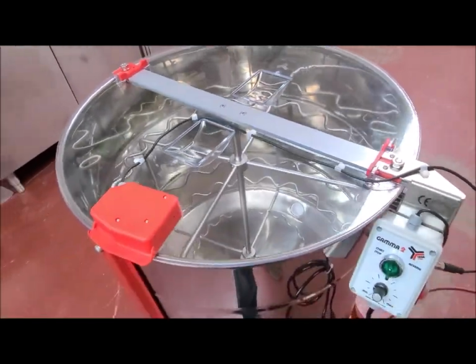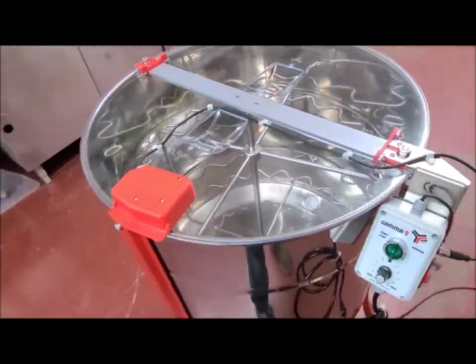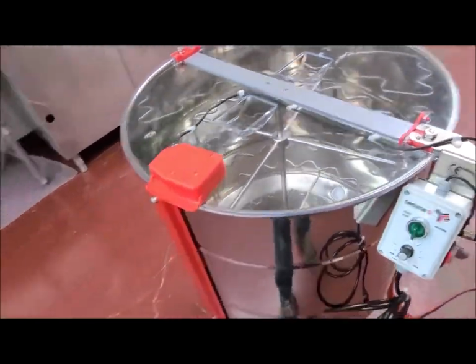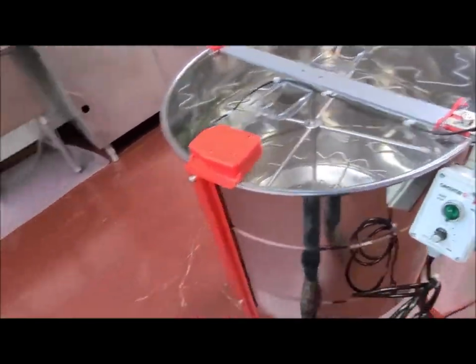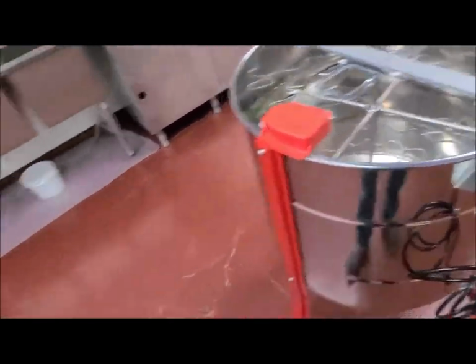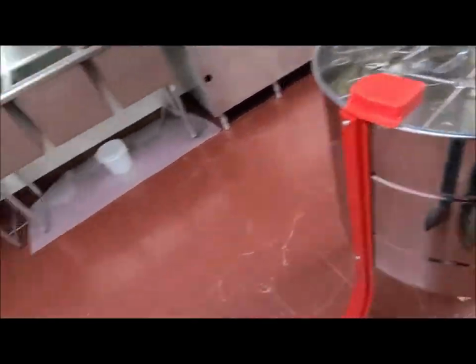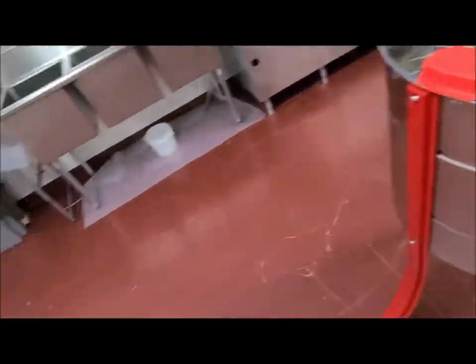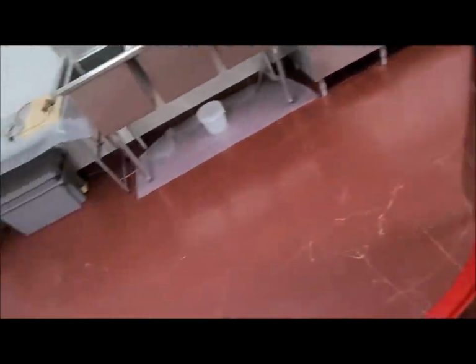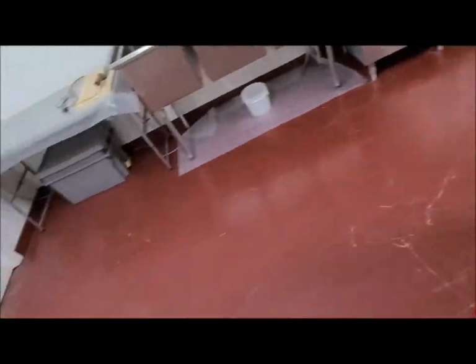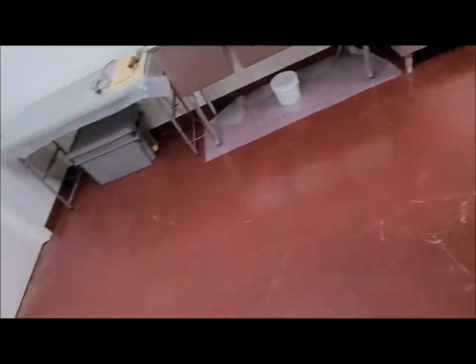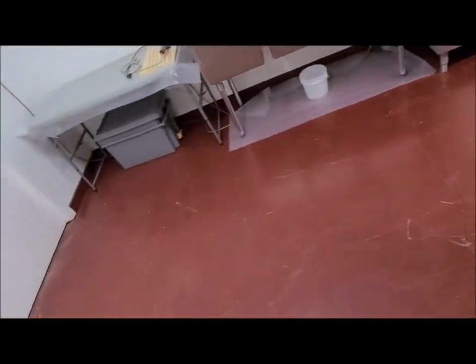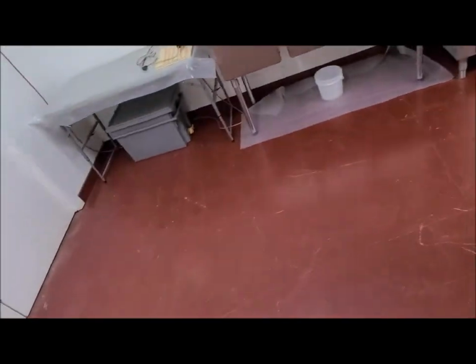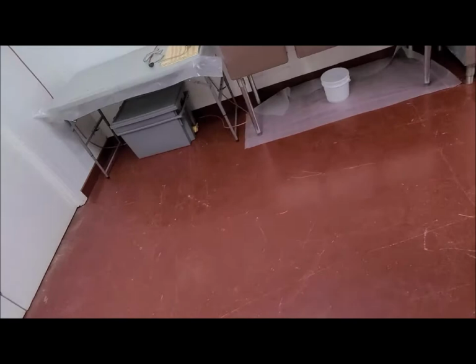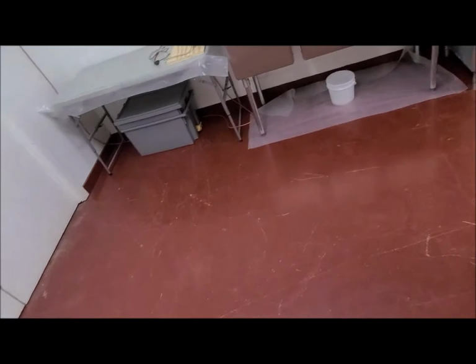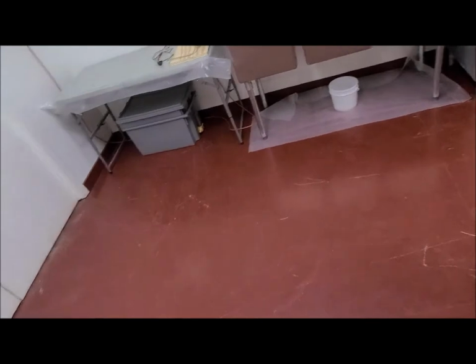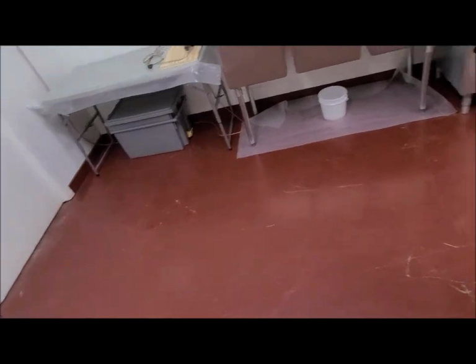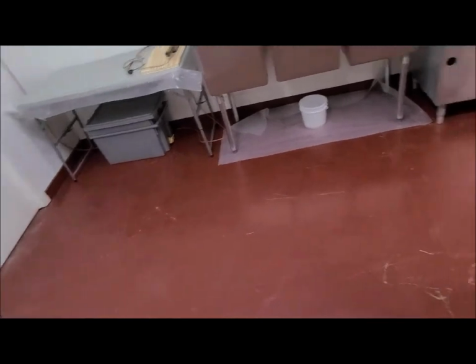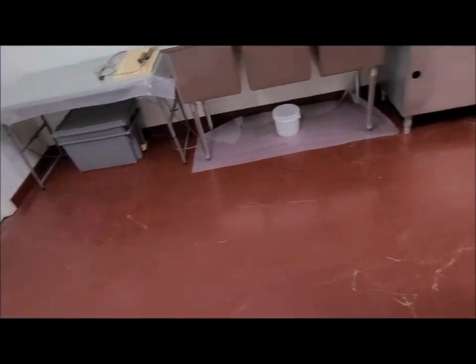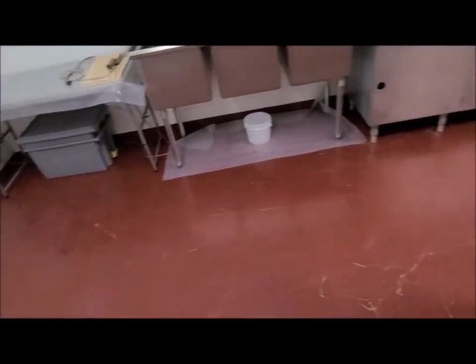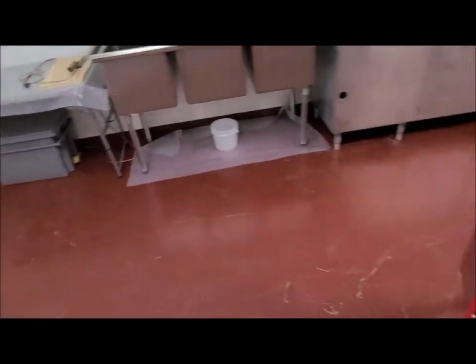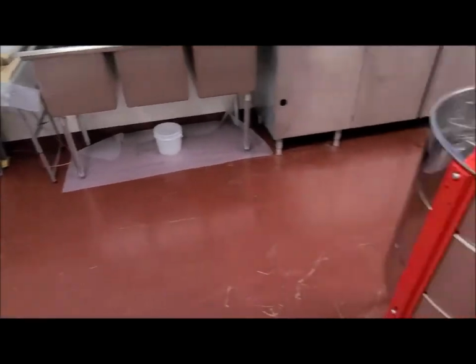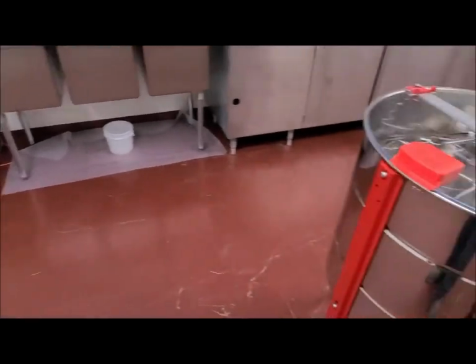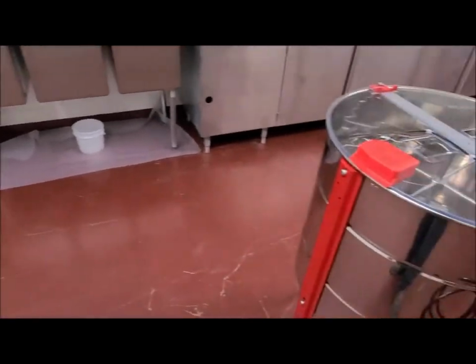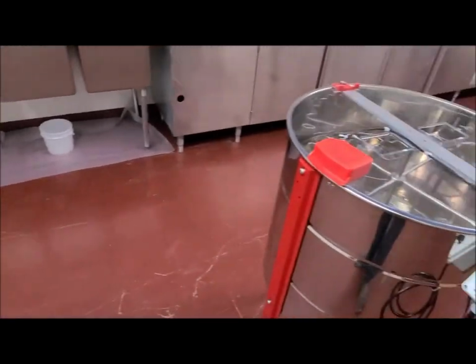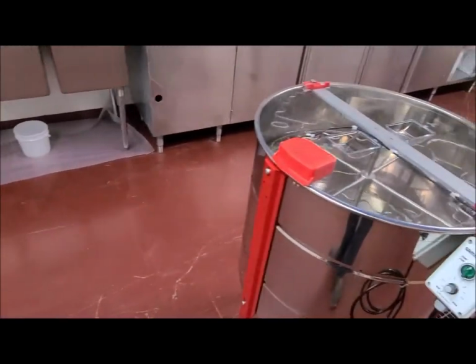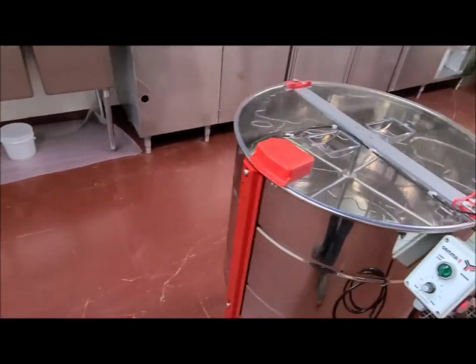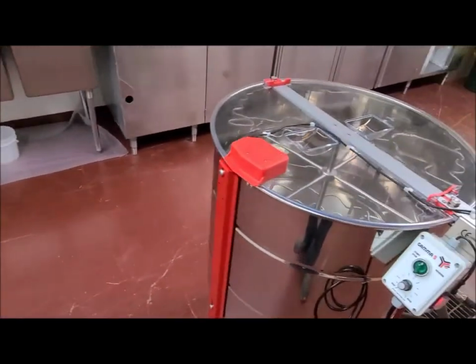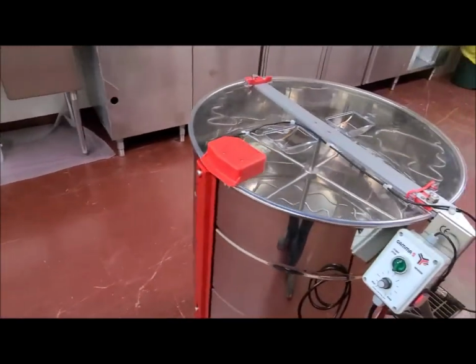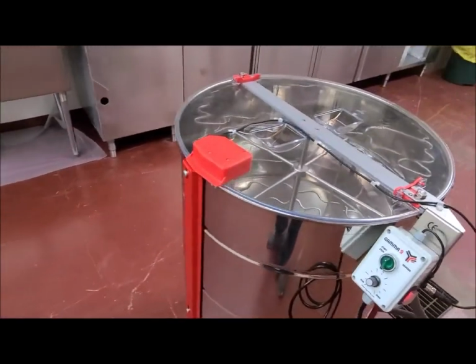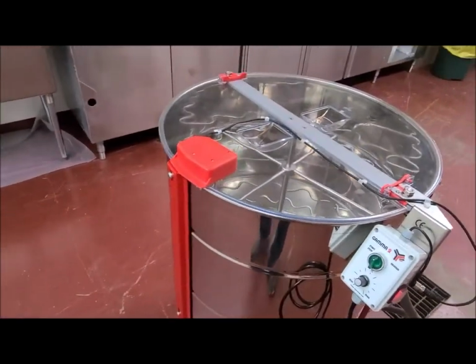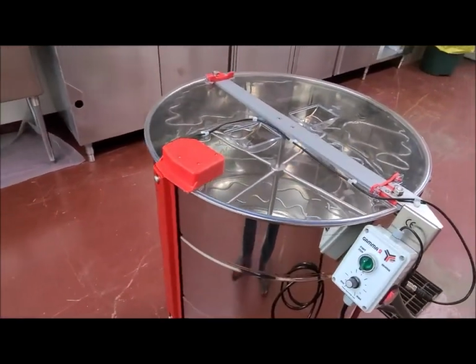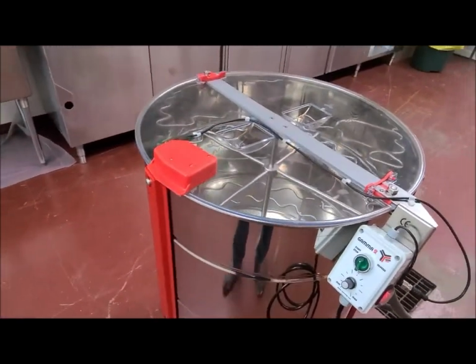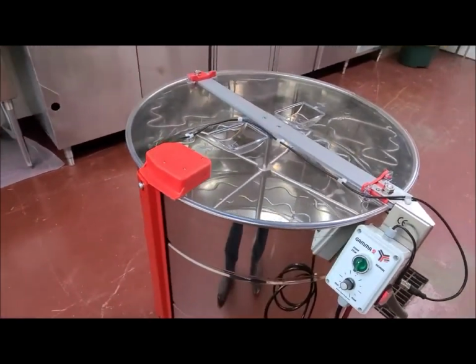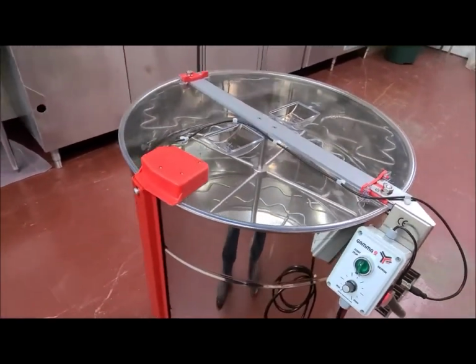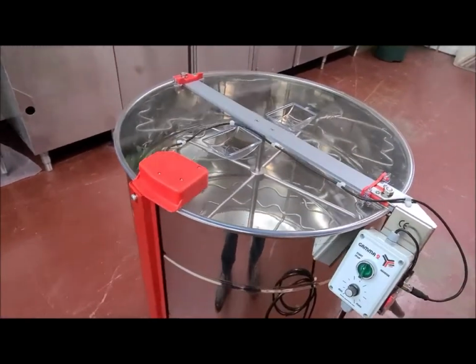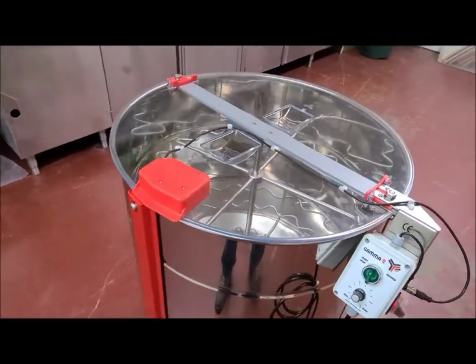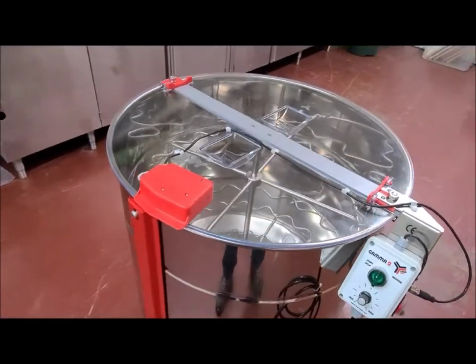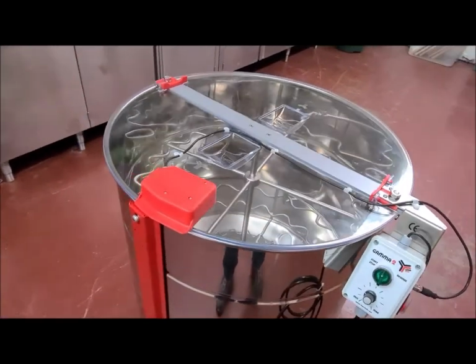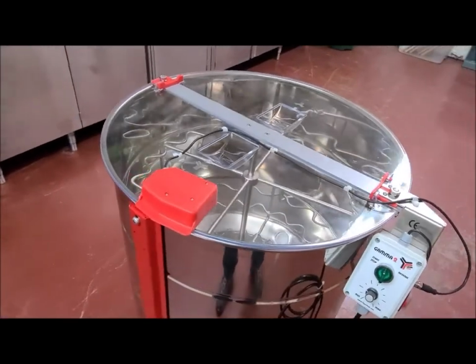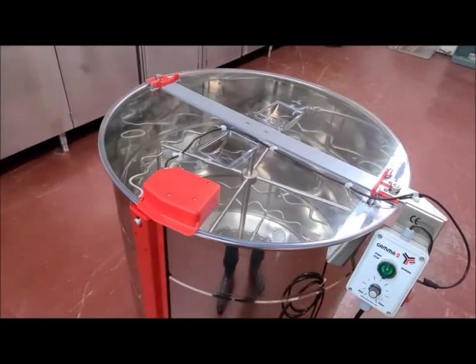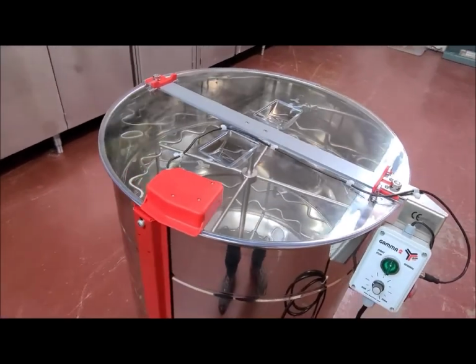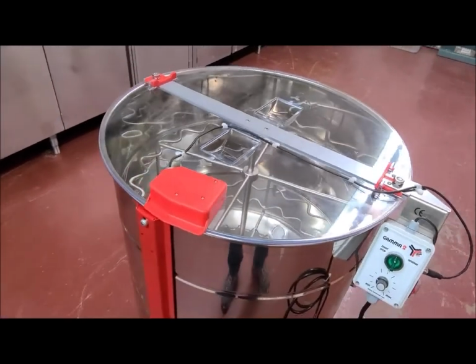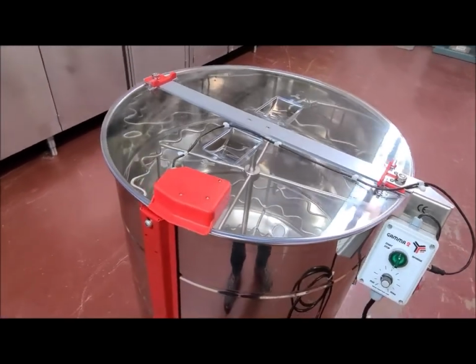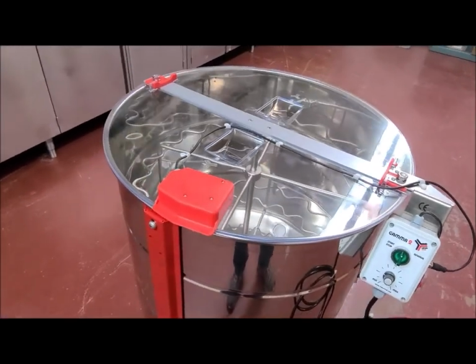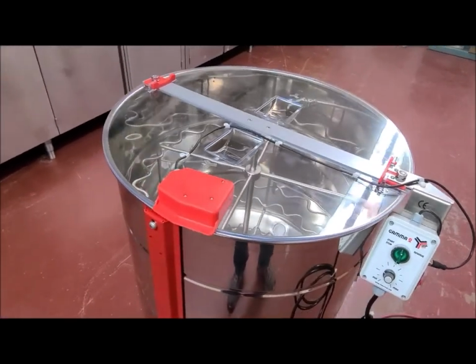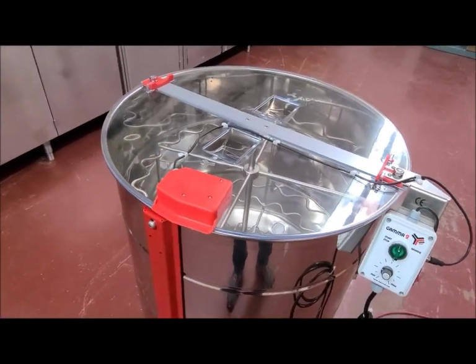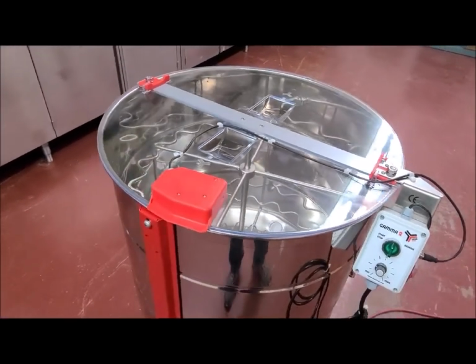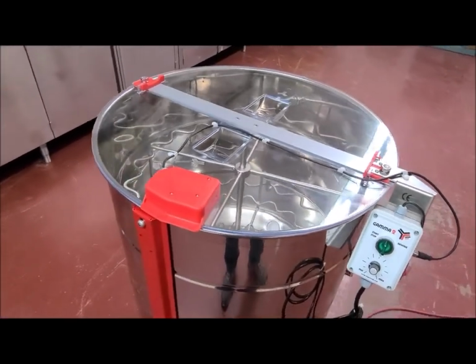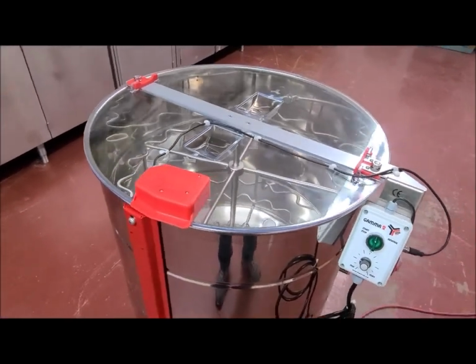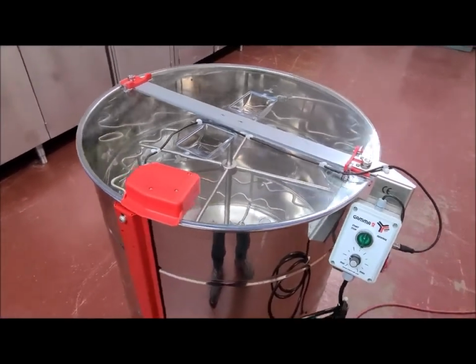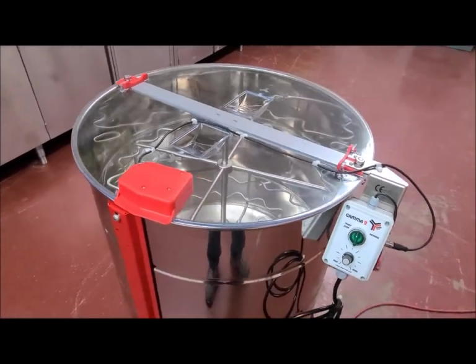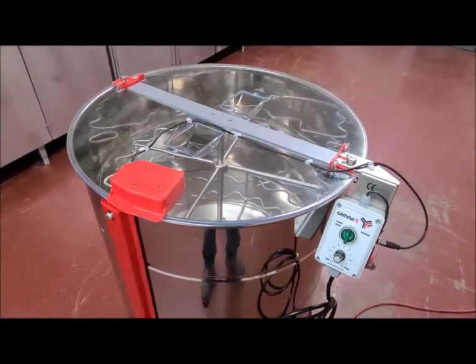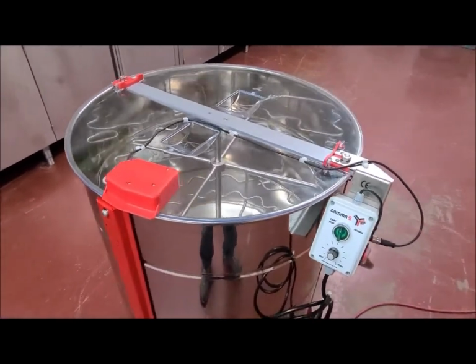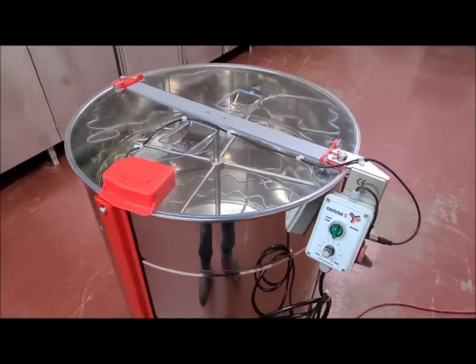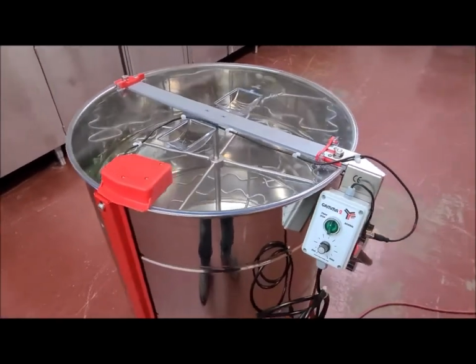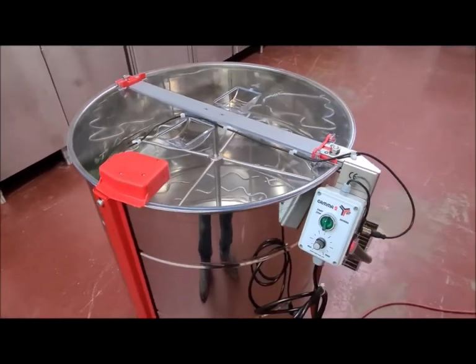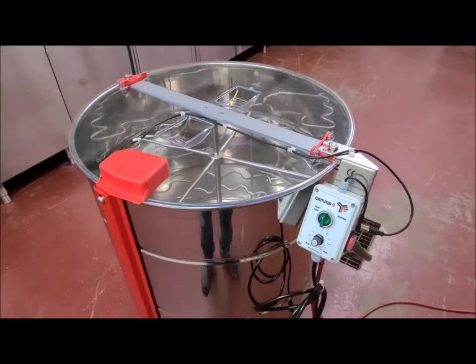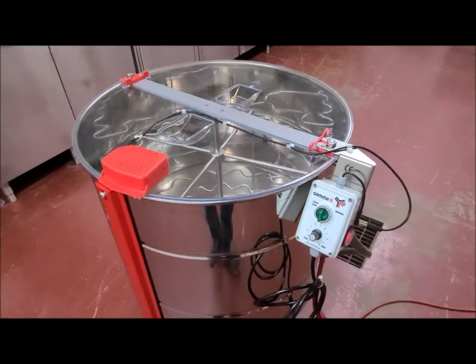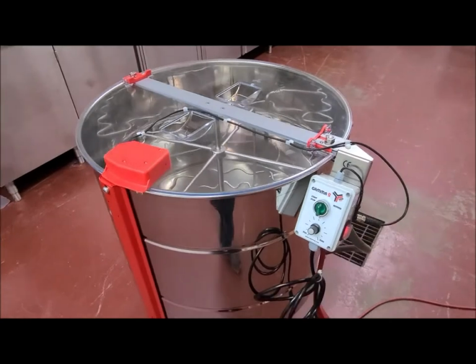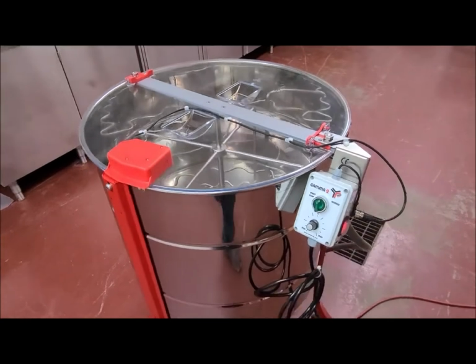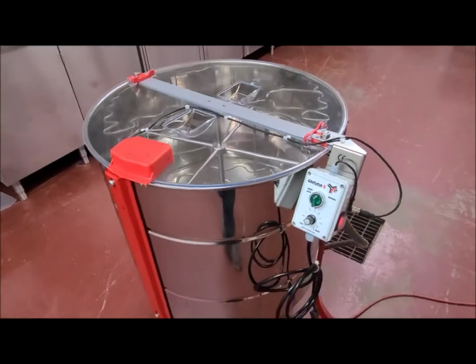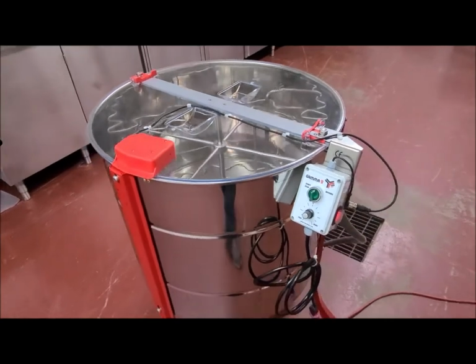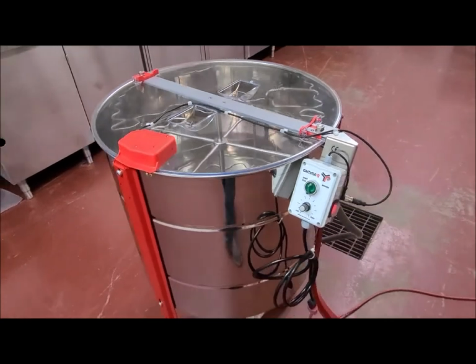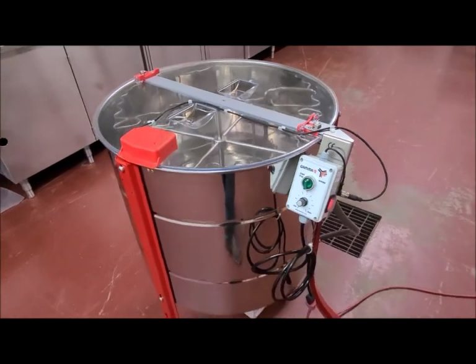Anyway, we have five boxes of honey frames to do this afternoon. I'll record that and follow up.